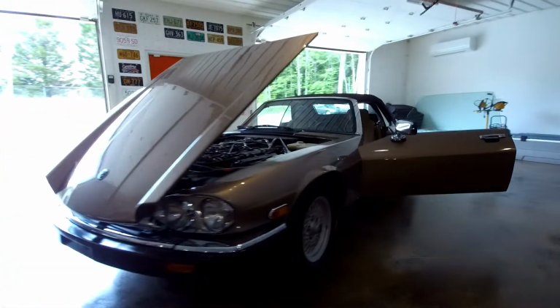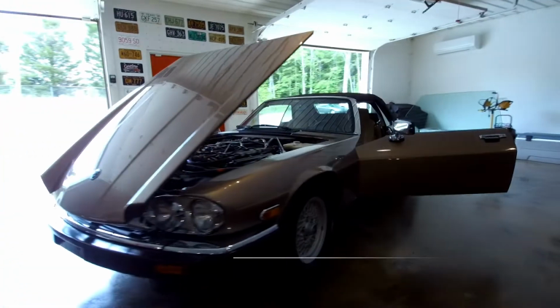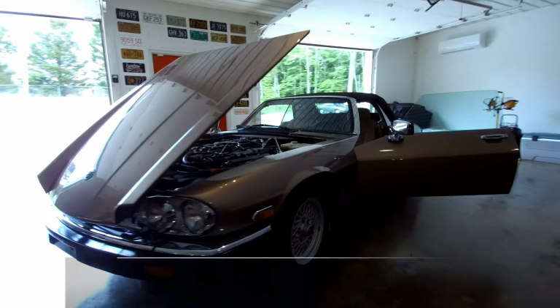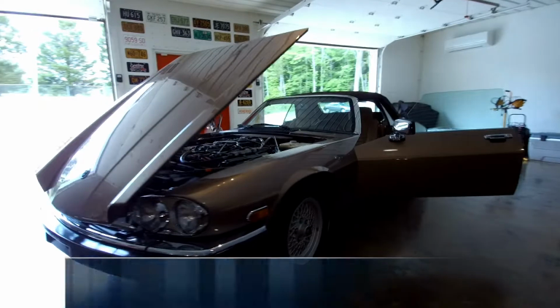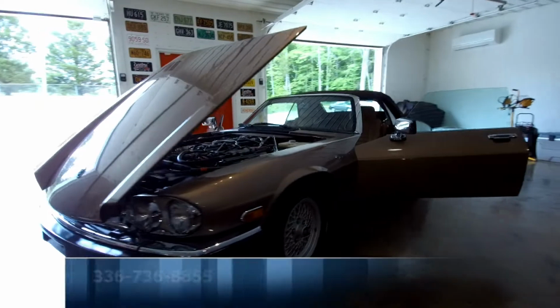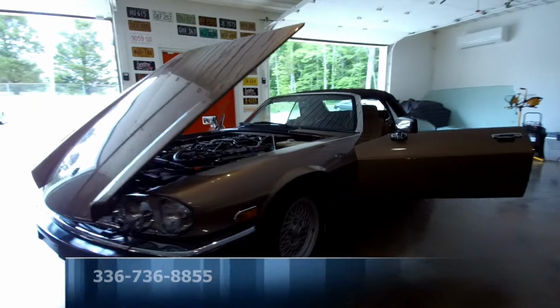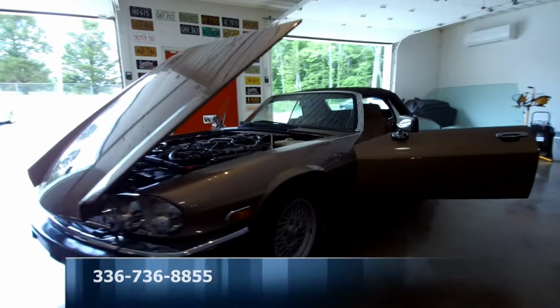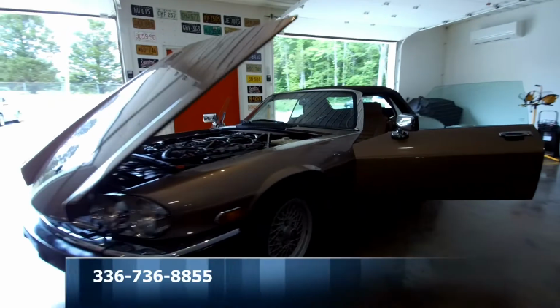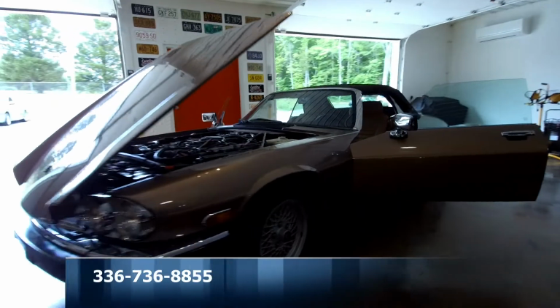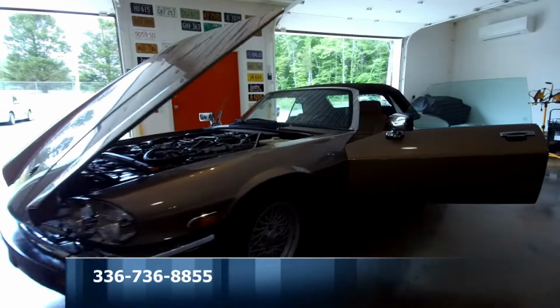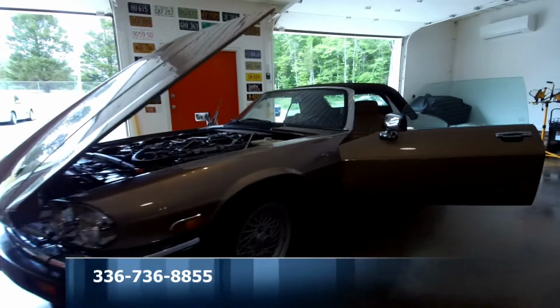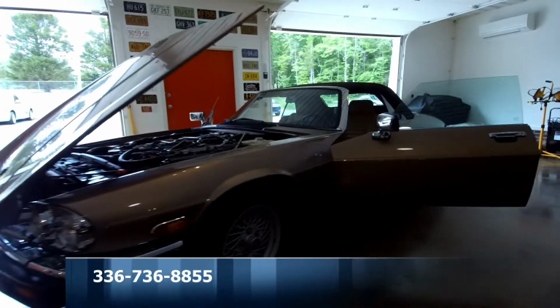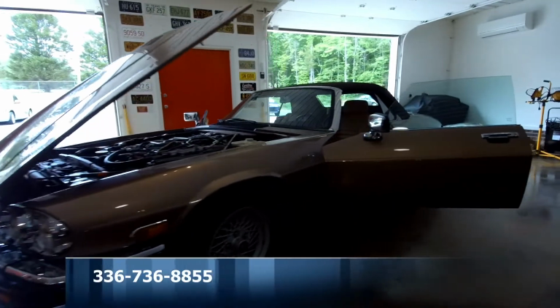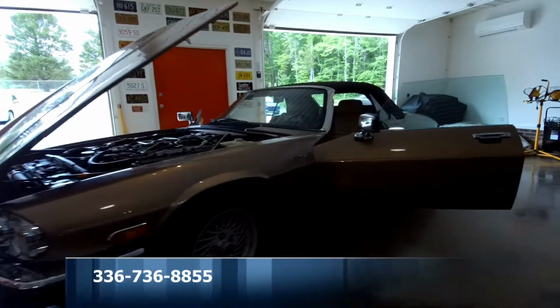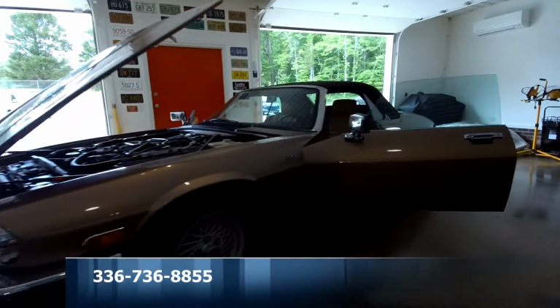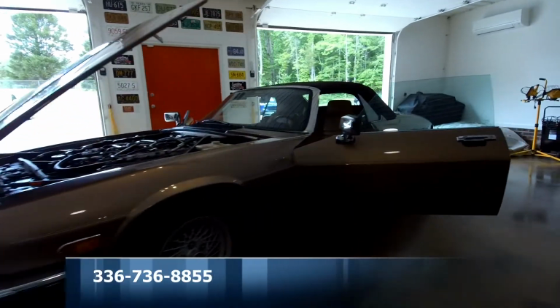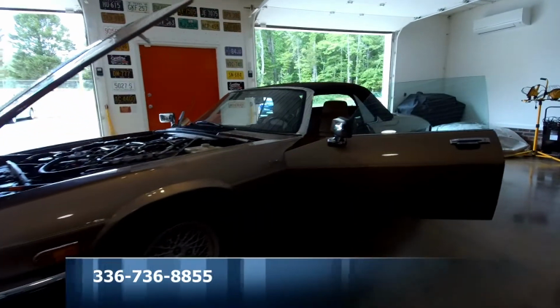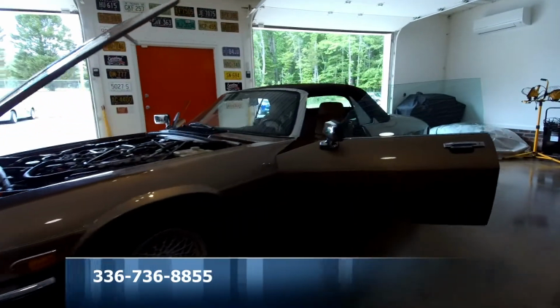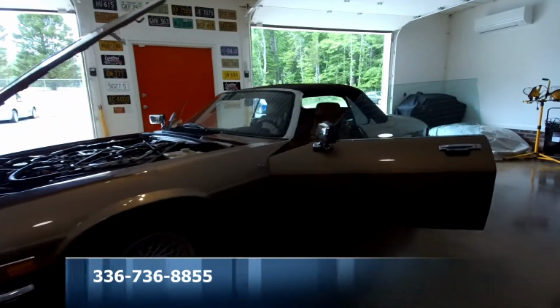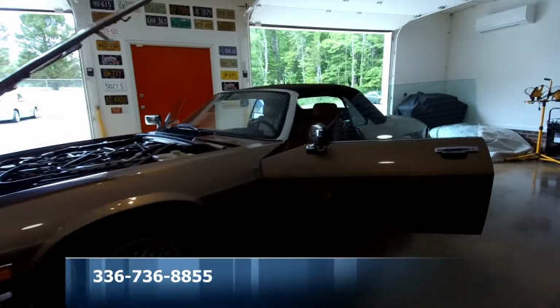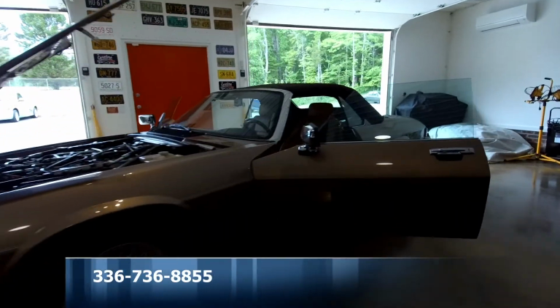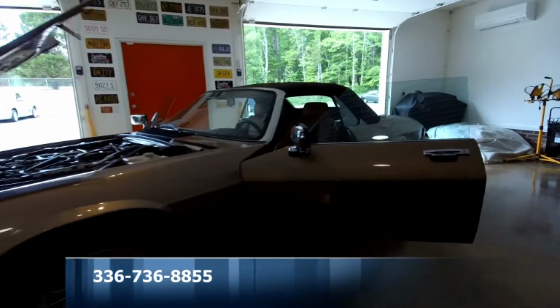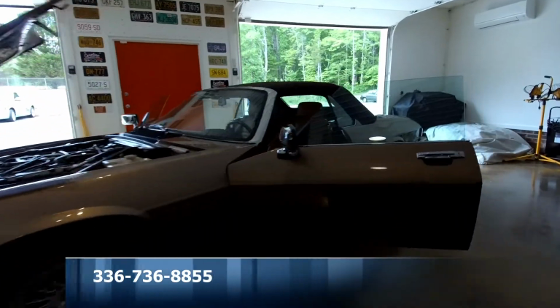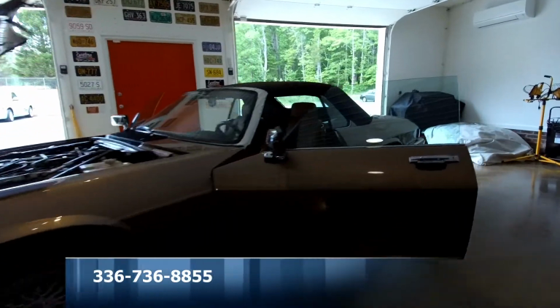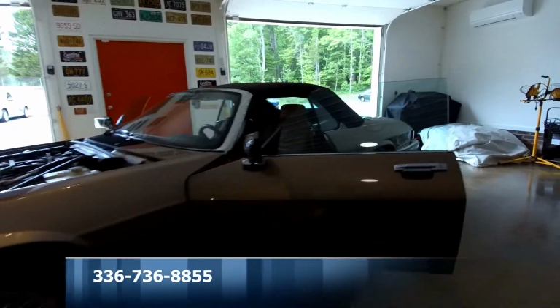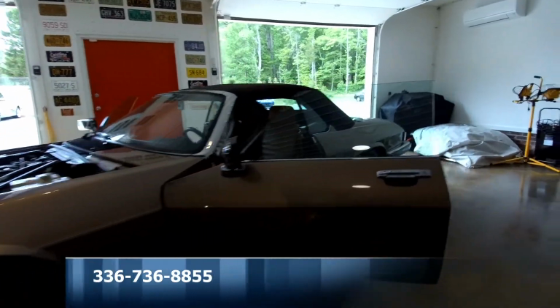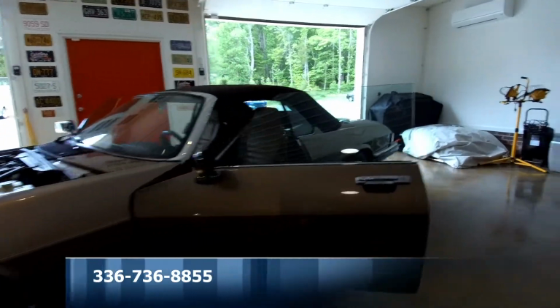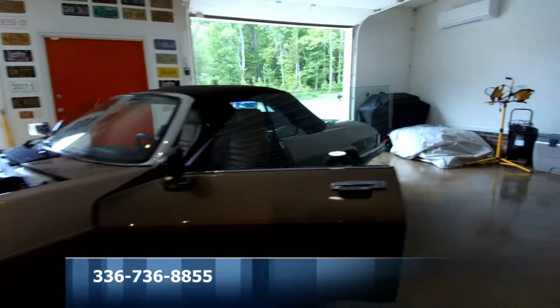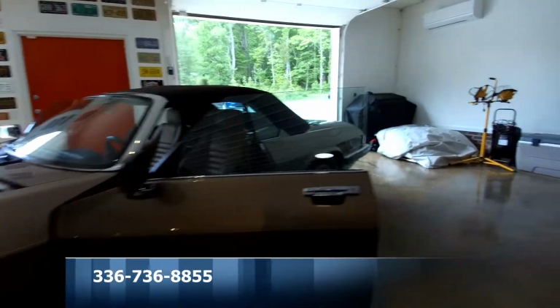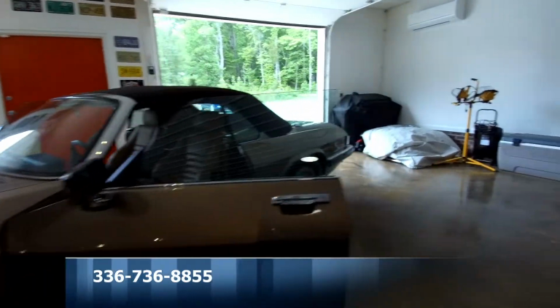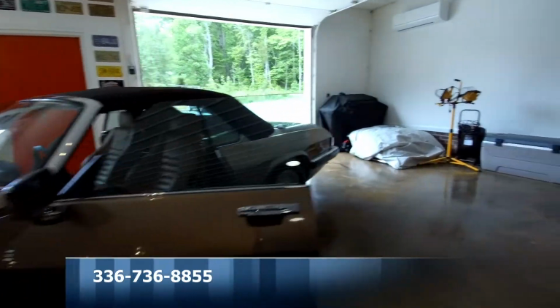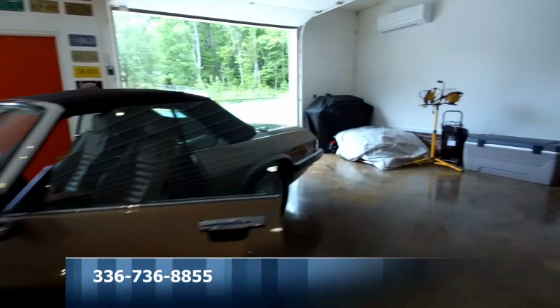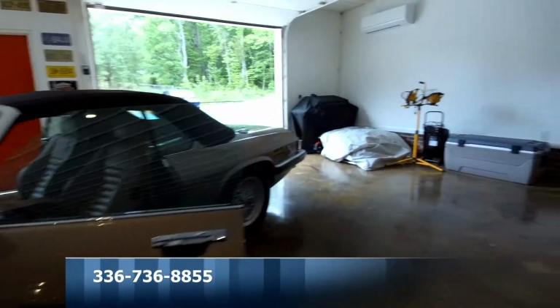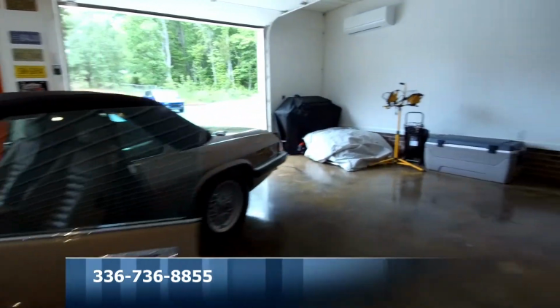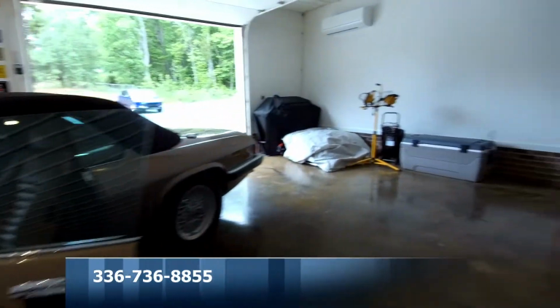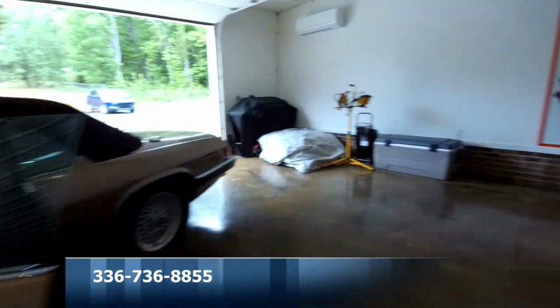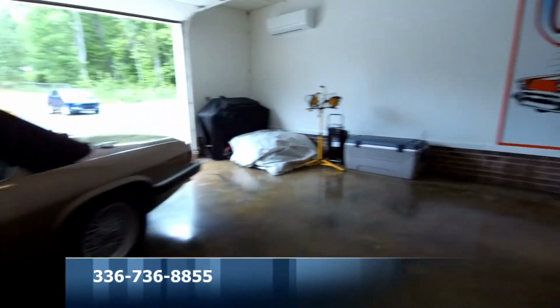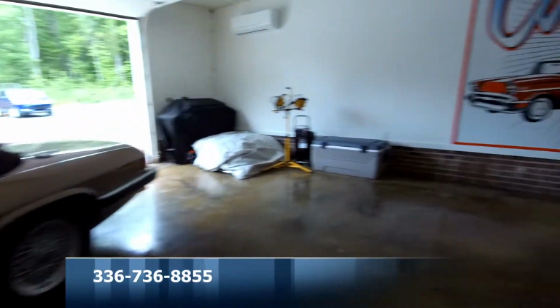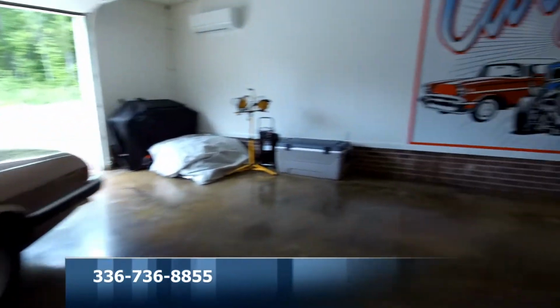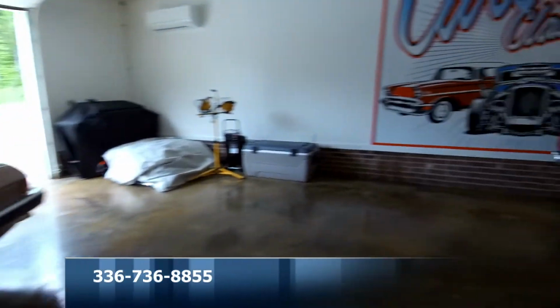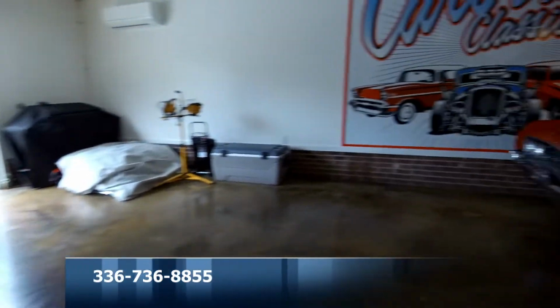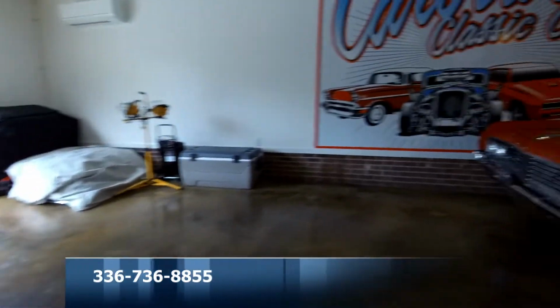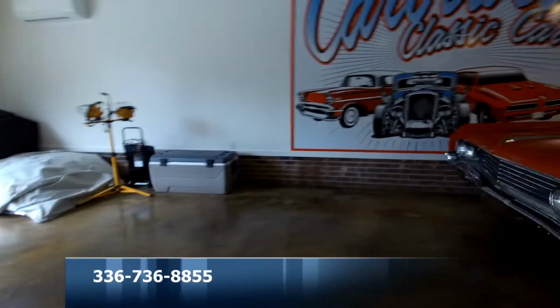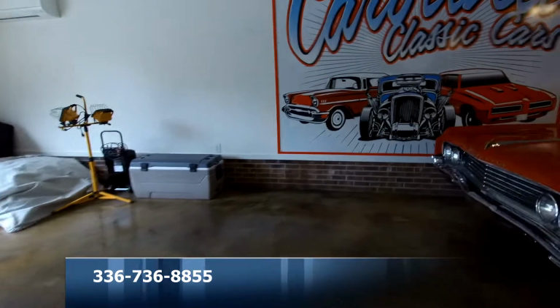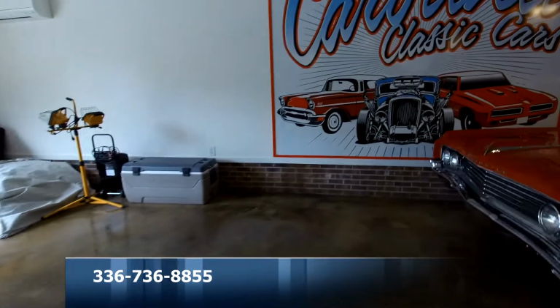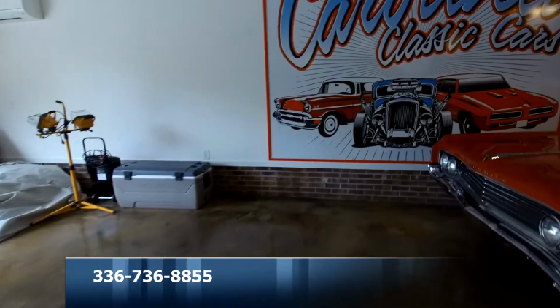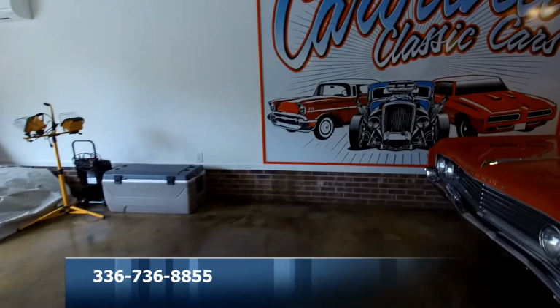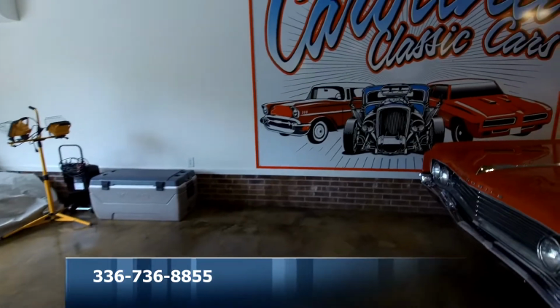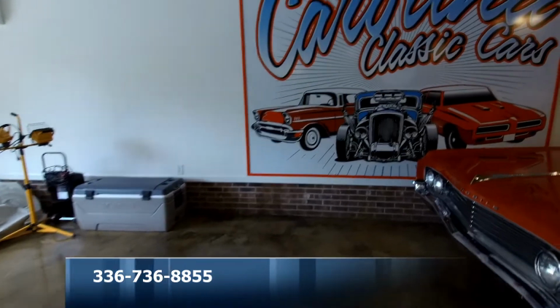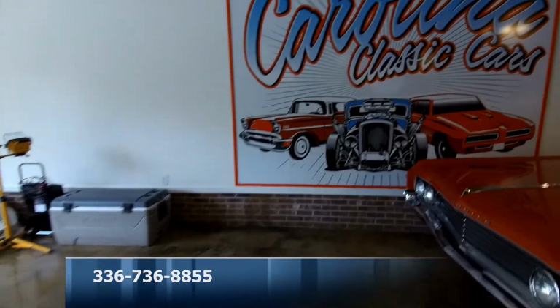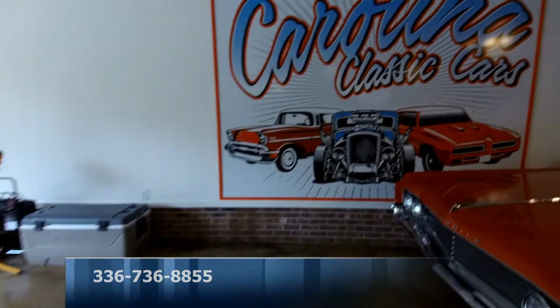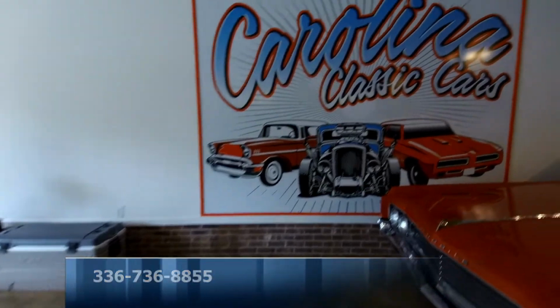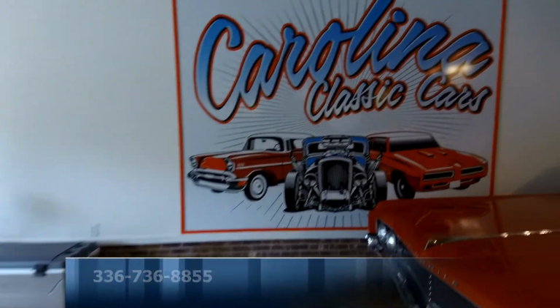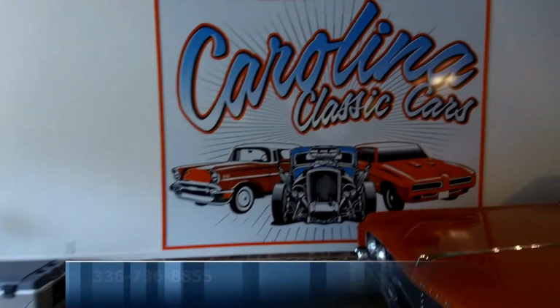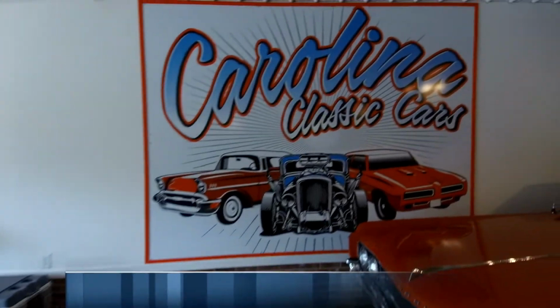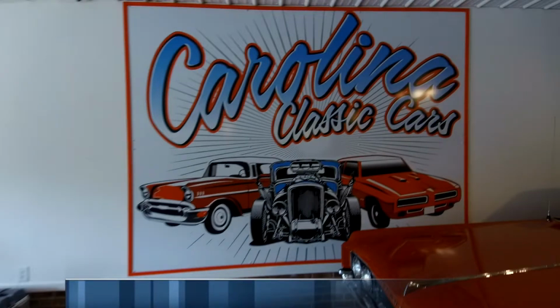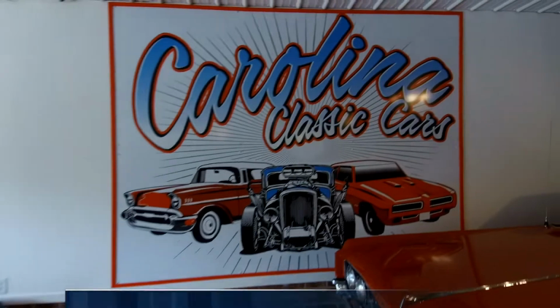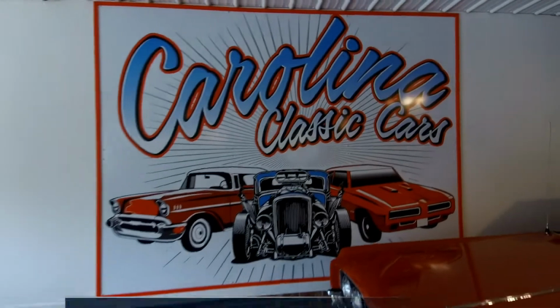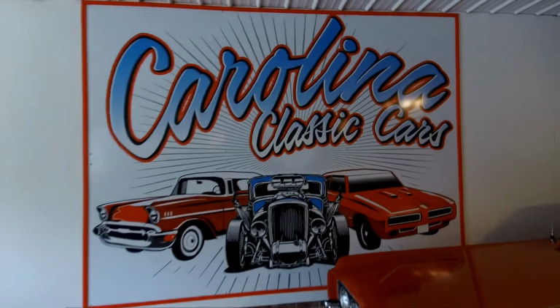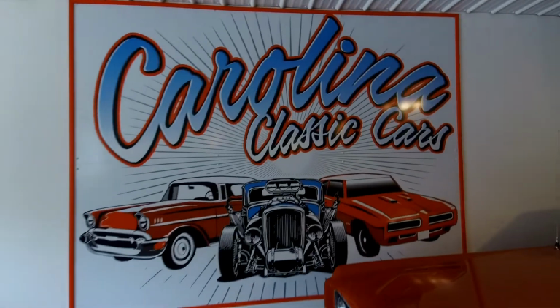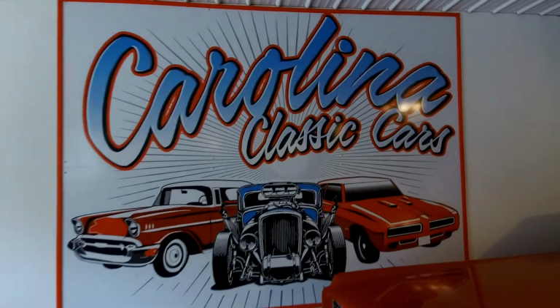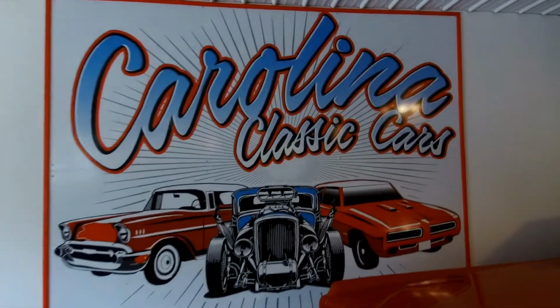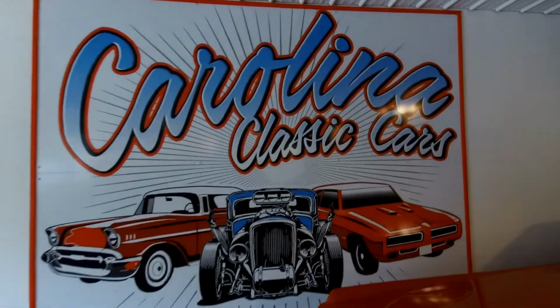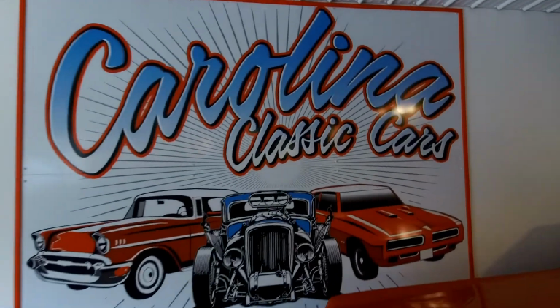If you have any interest or questions, please come on down to Carolina Classic Cars or just pick up the phone and give us a call.